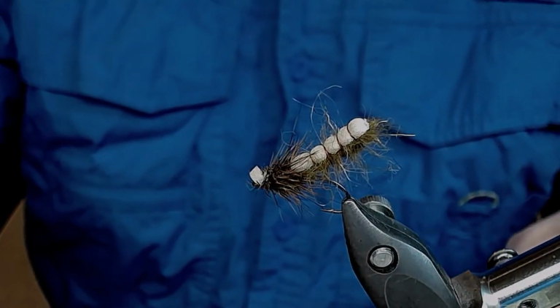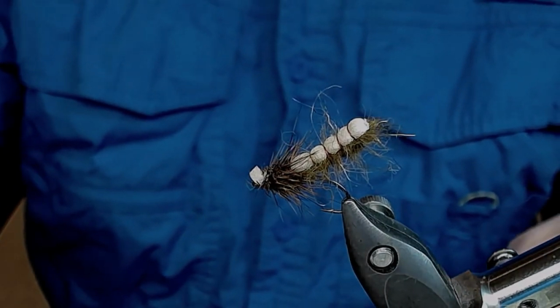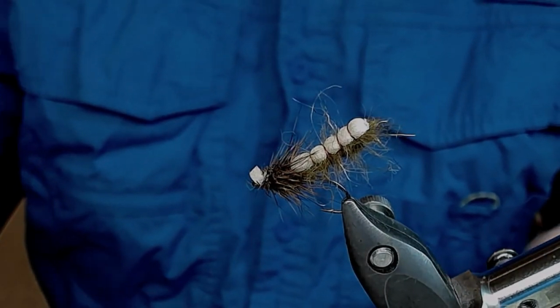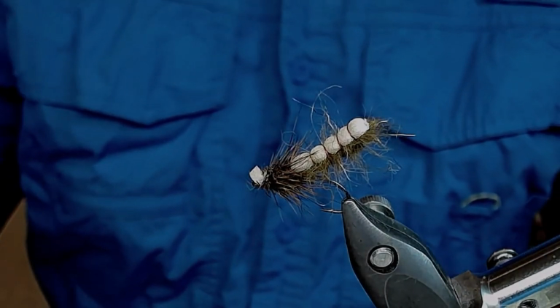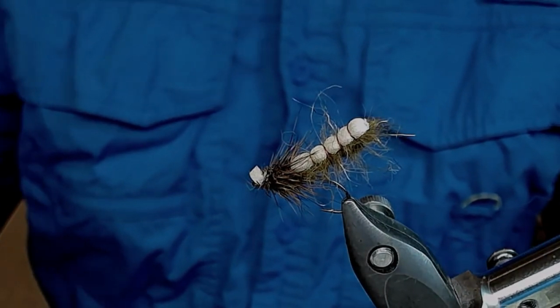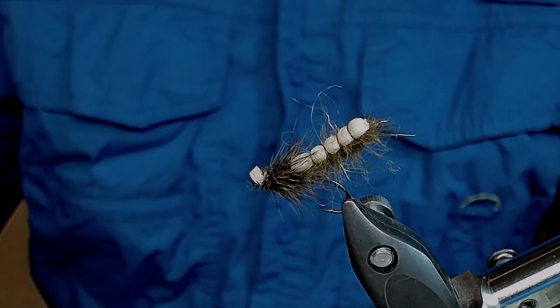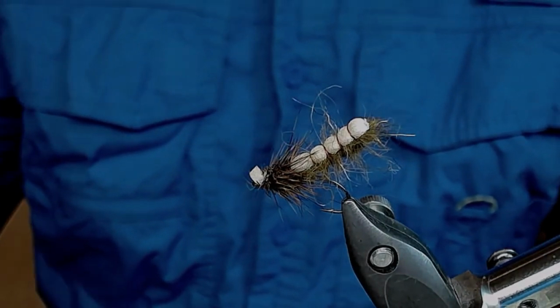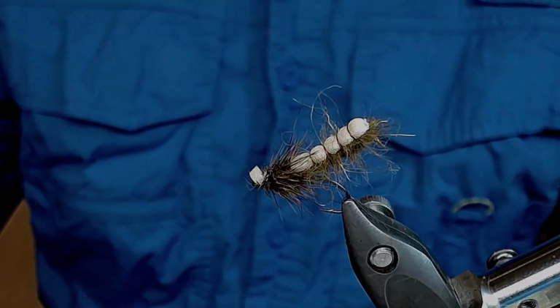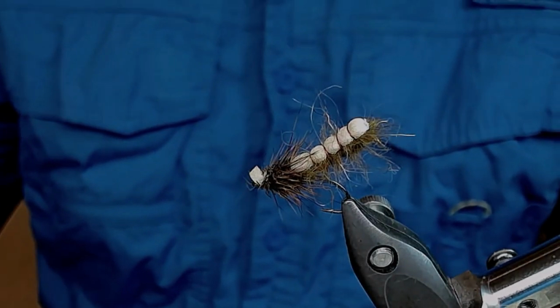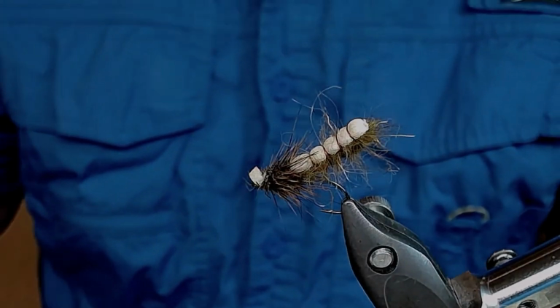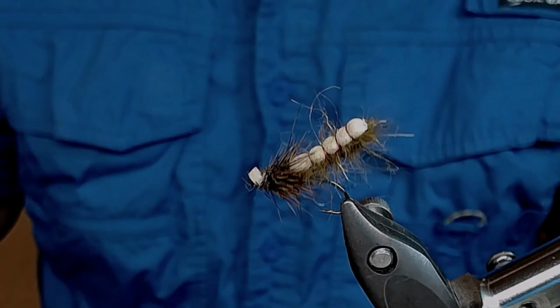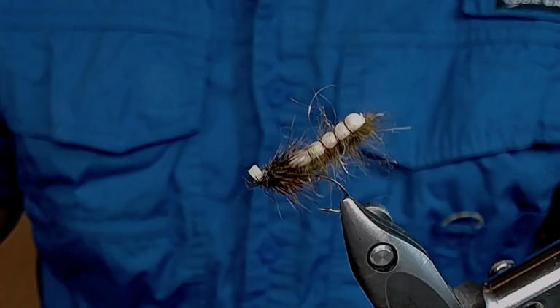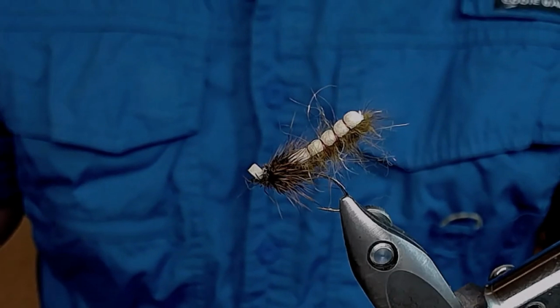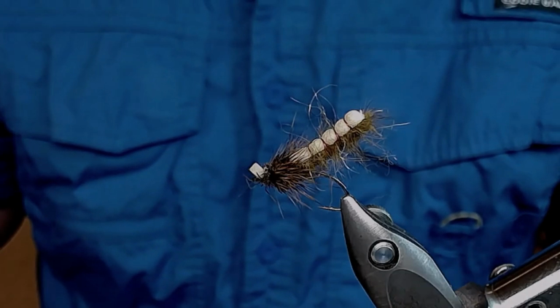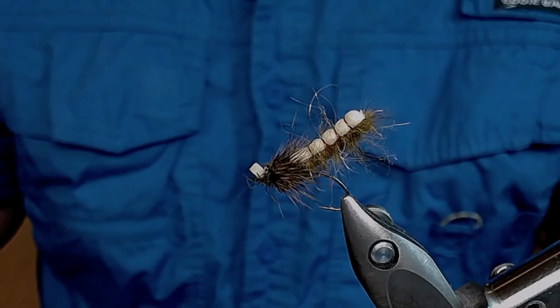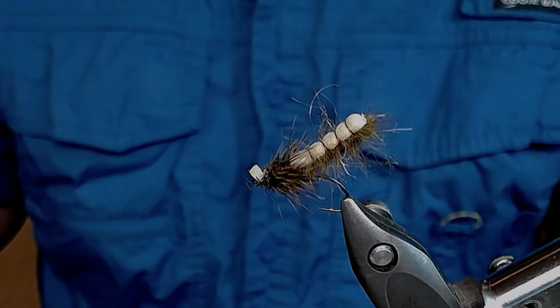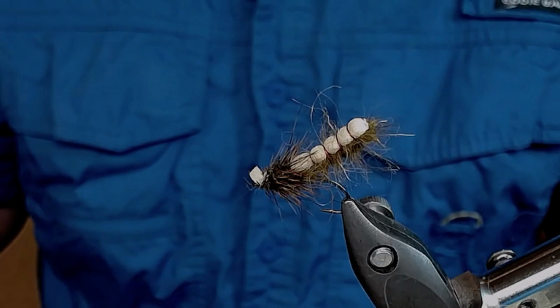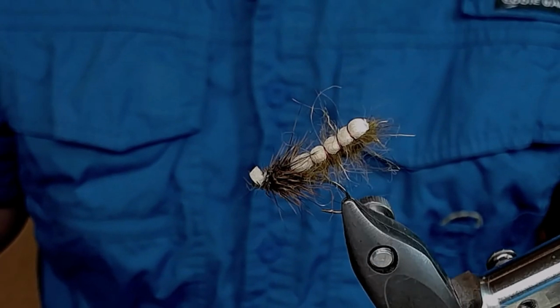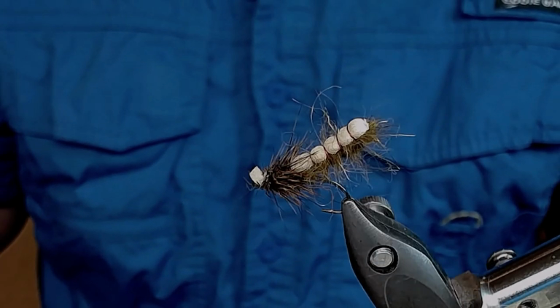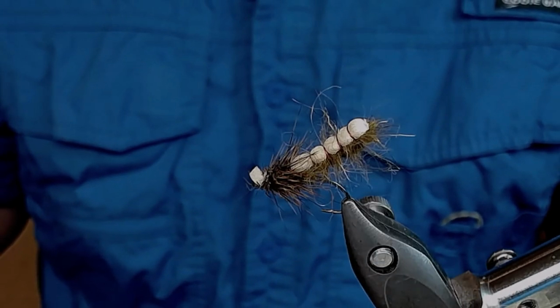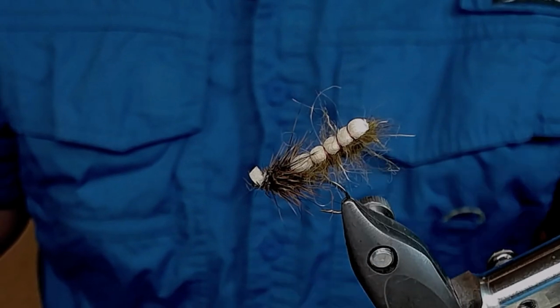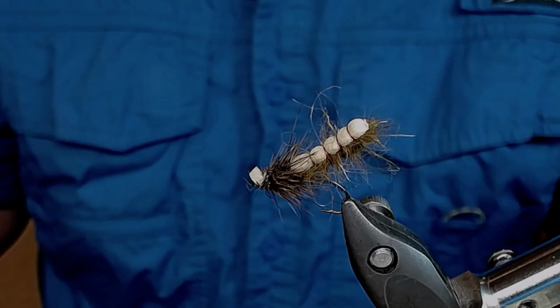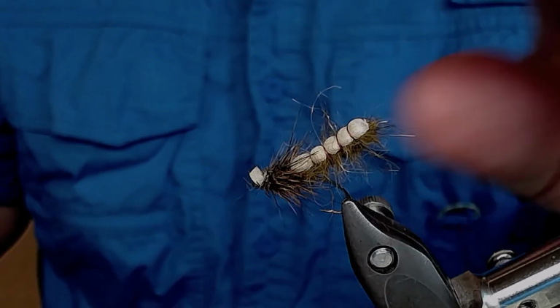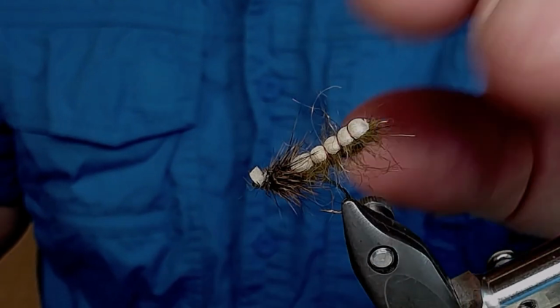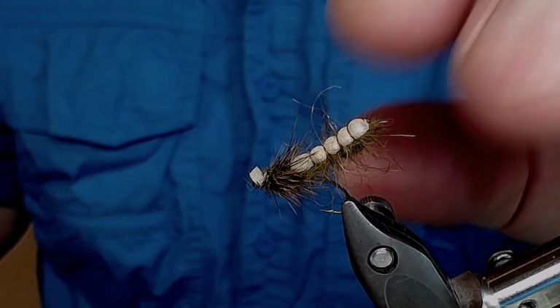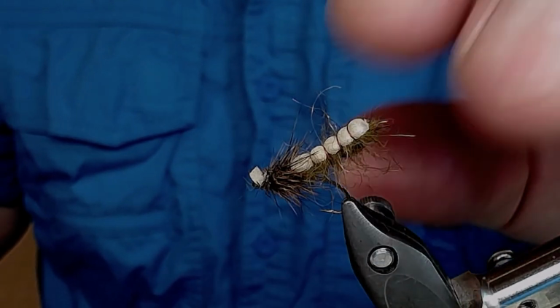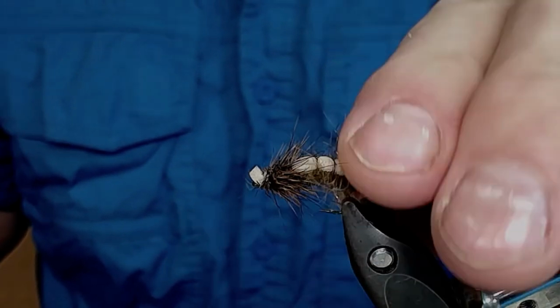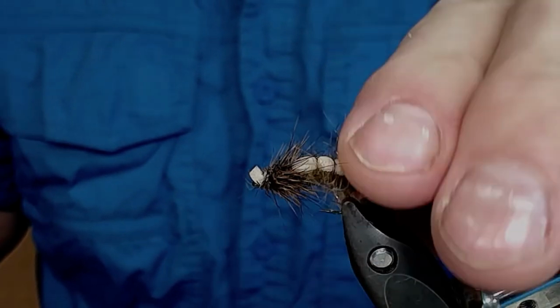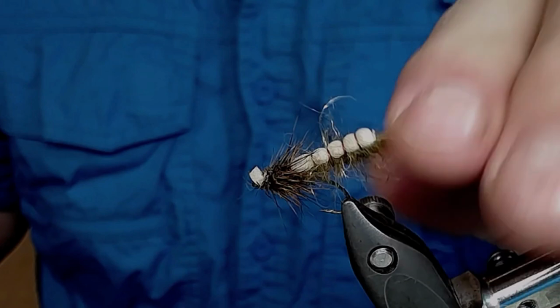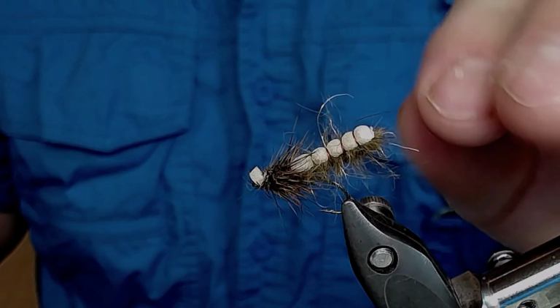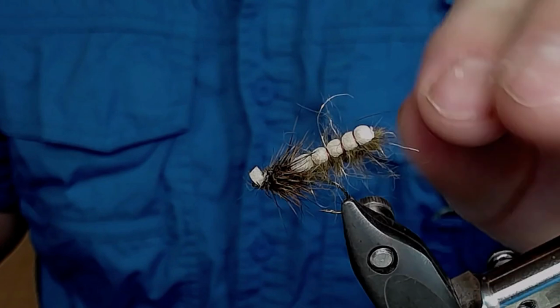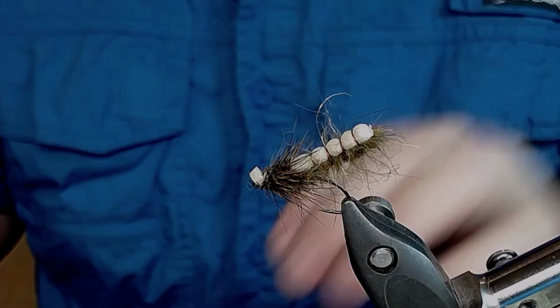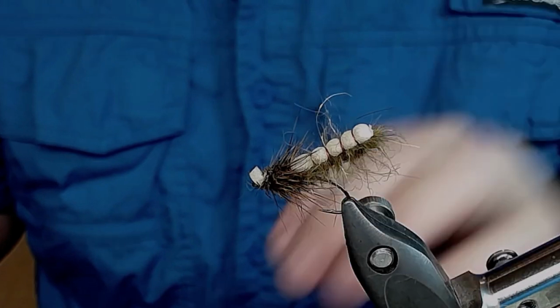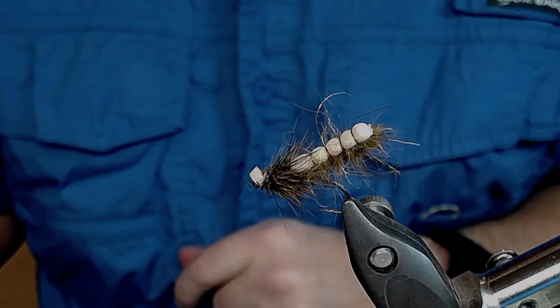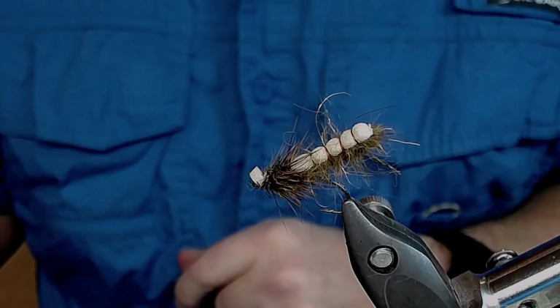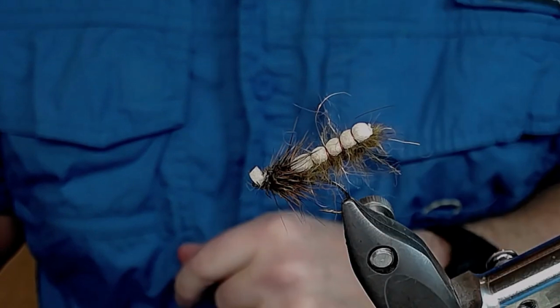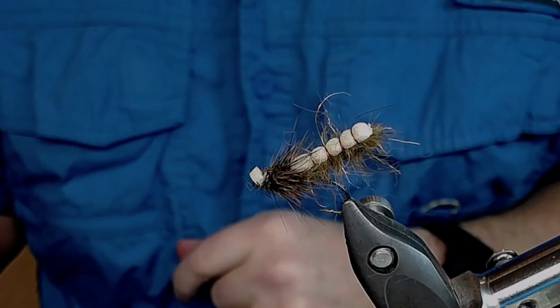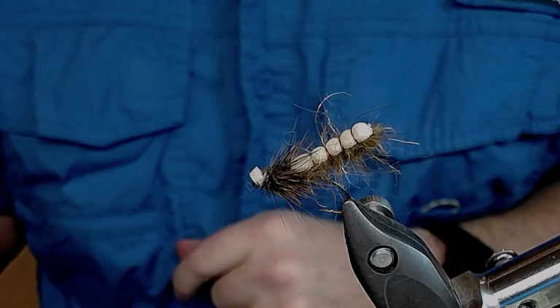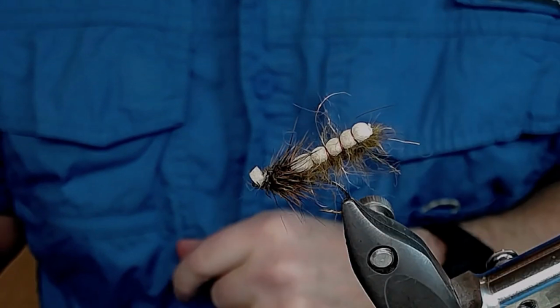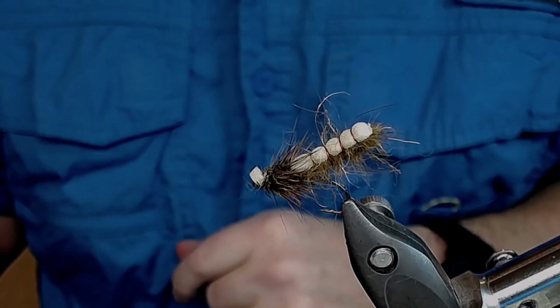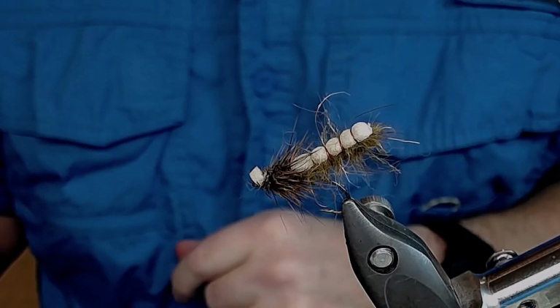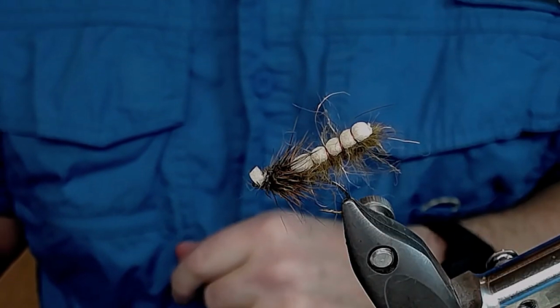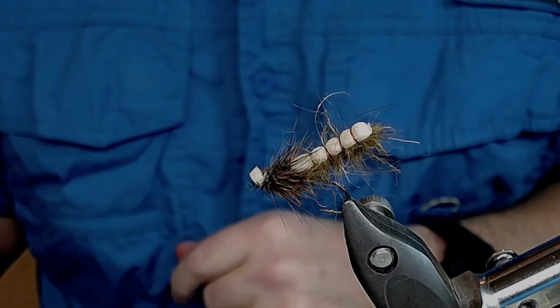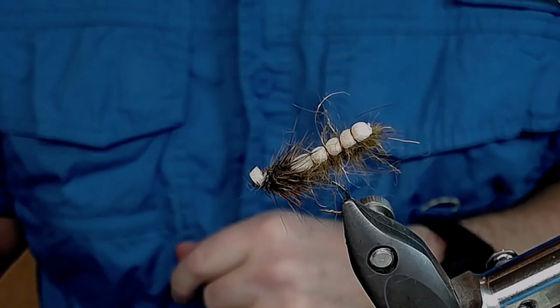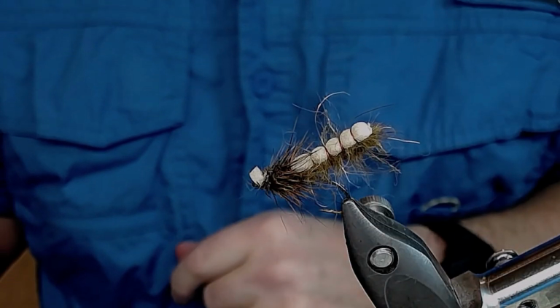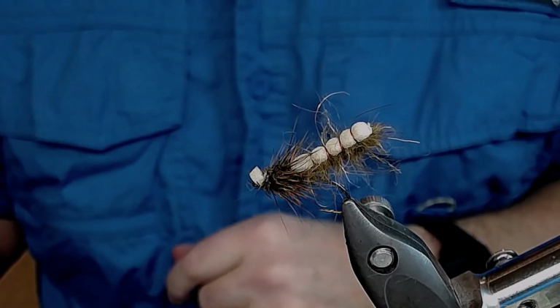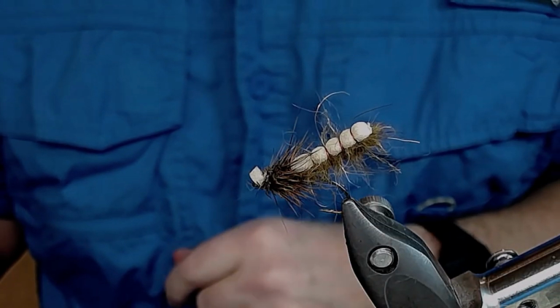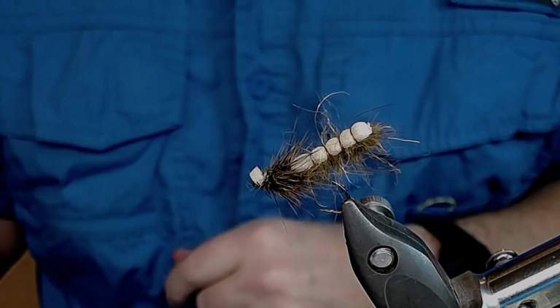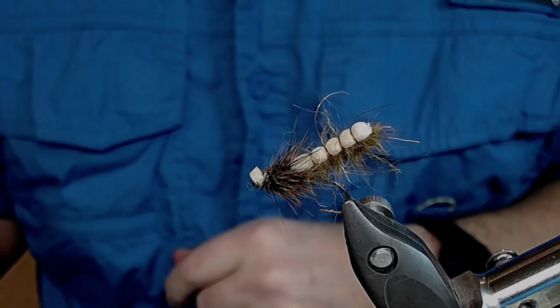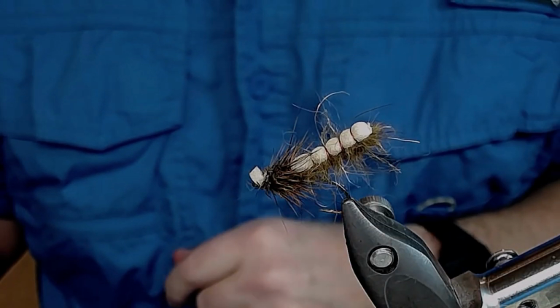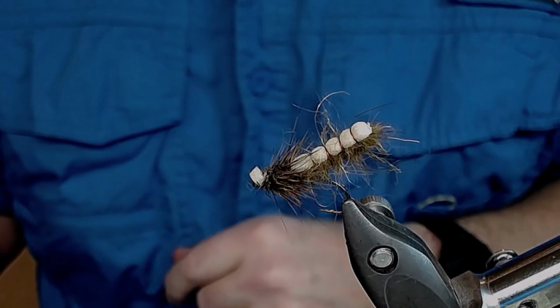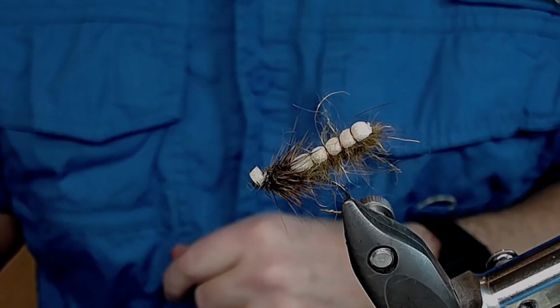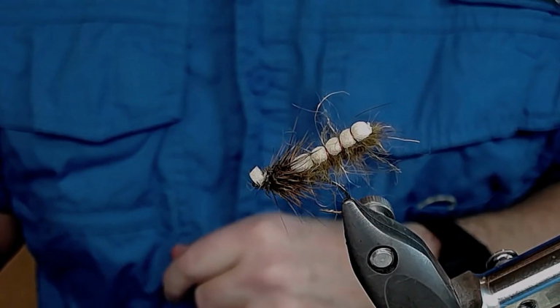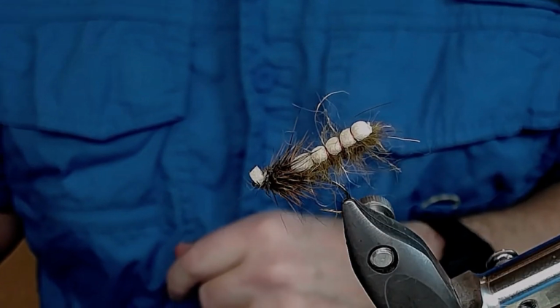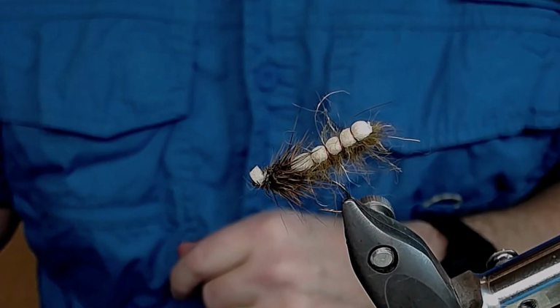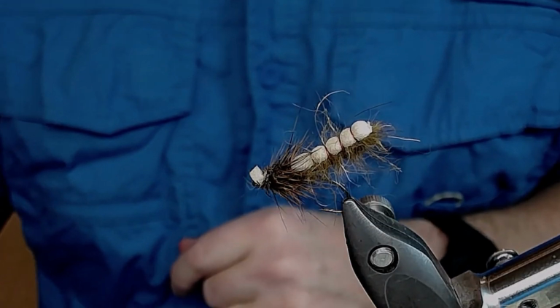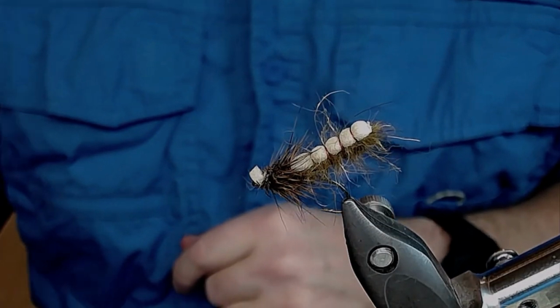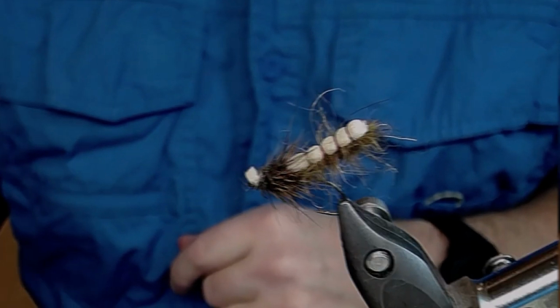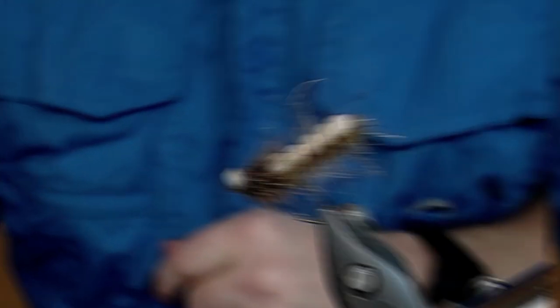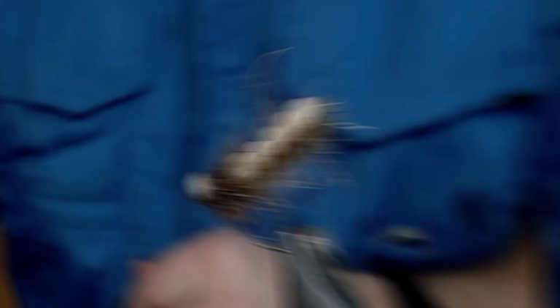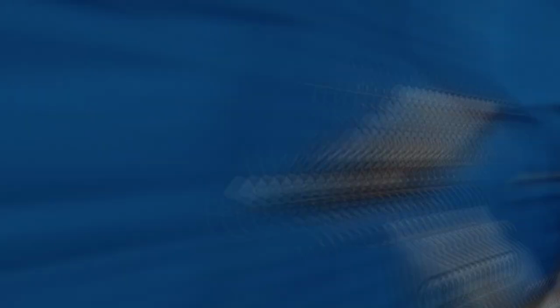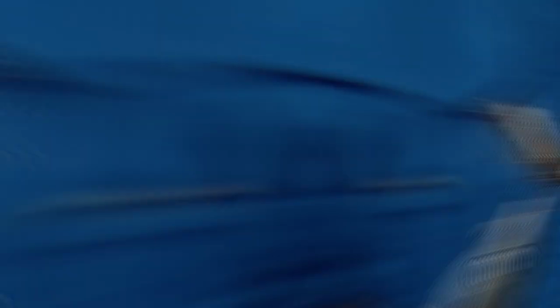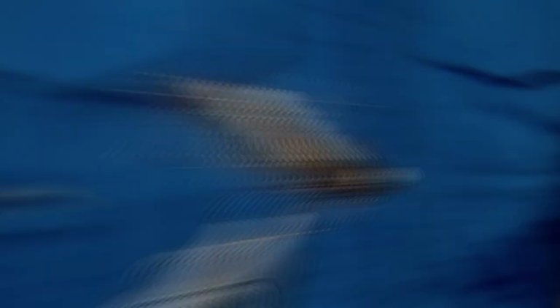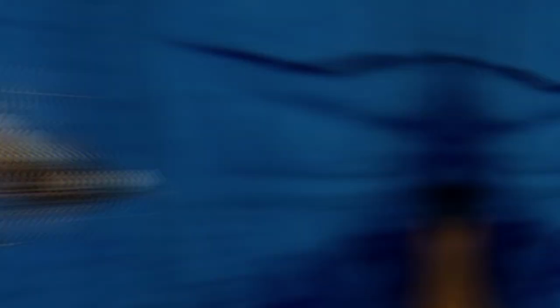I'm gonna now tell you how to make this body and how to make the fly, so follow along with the video.